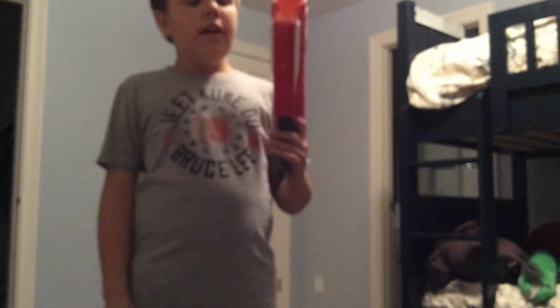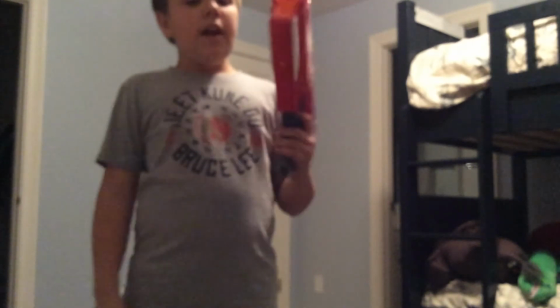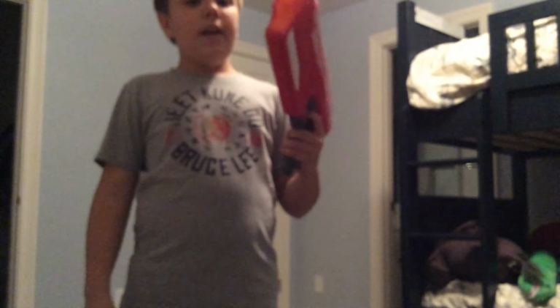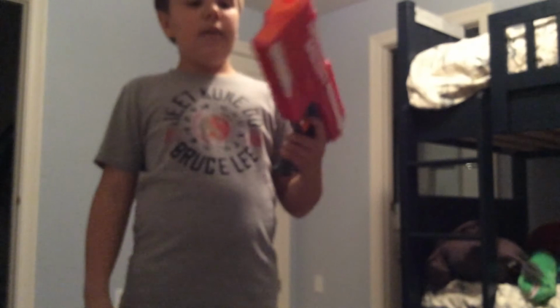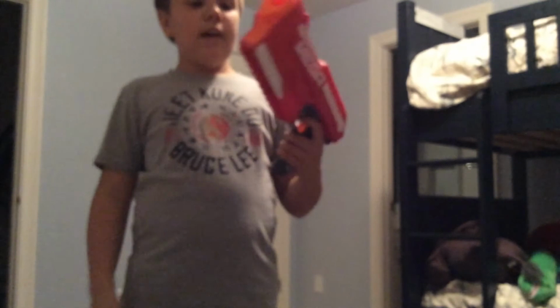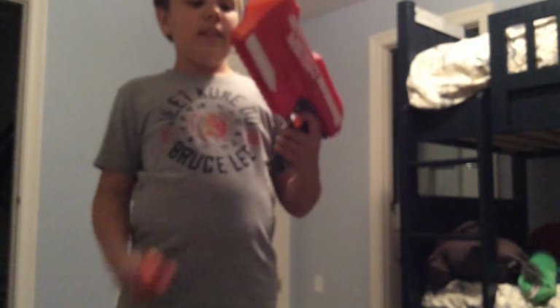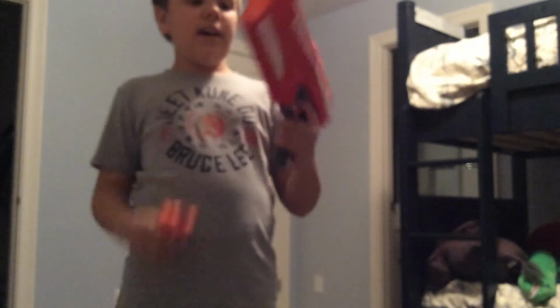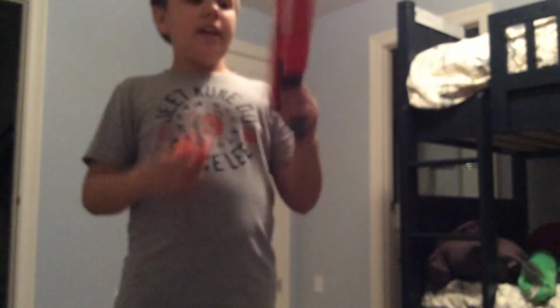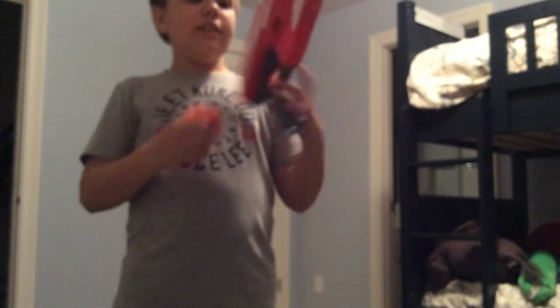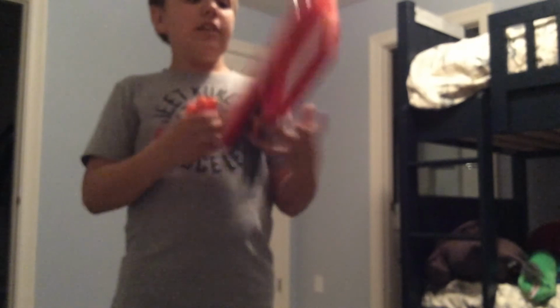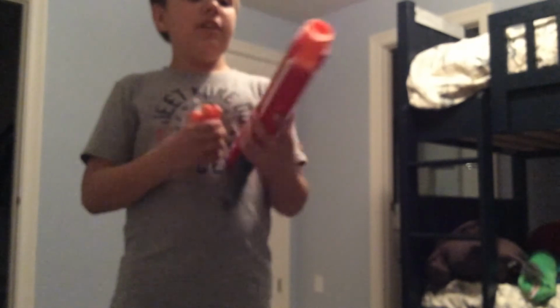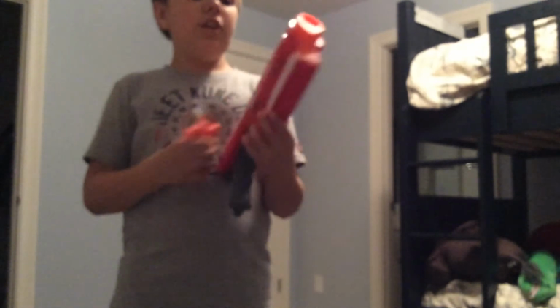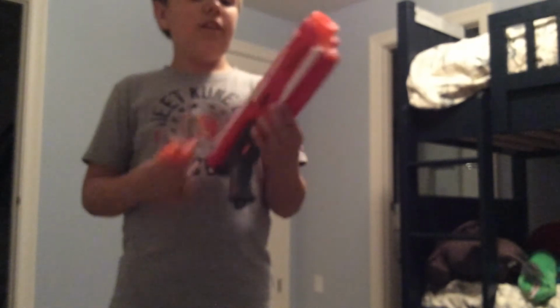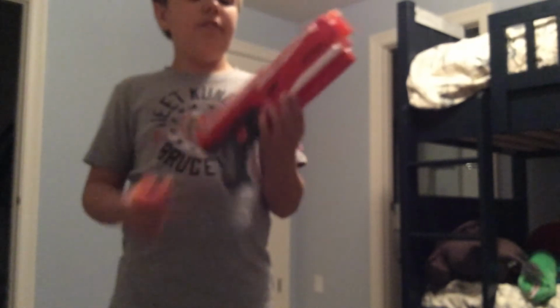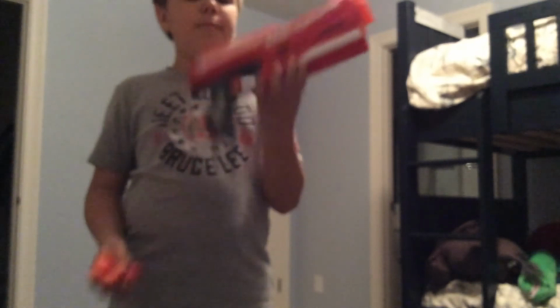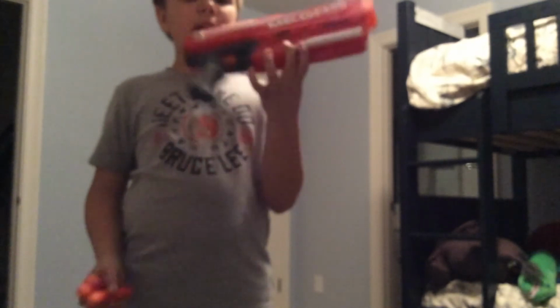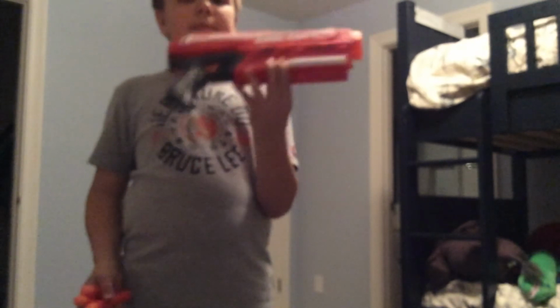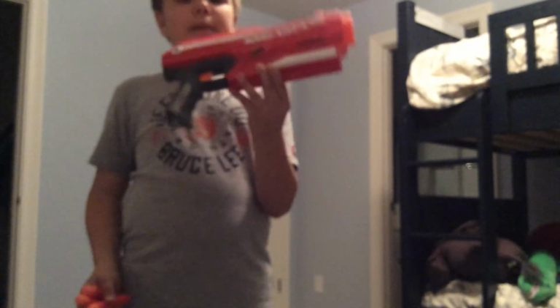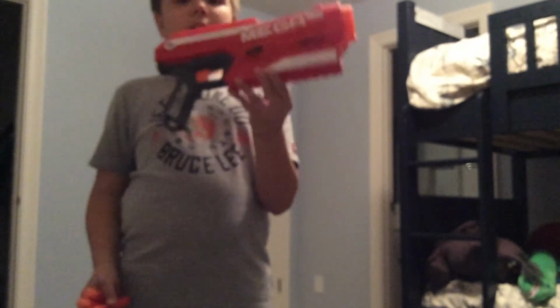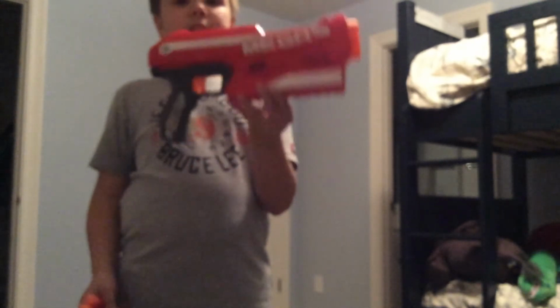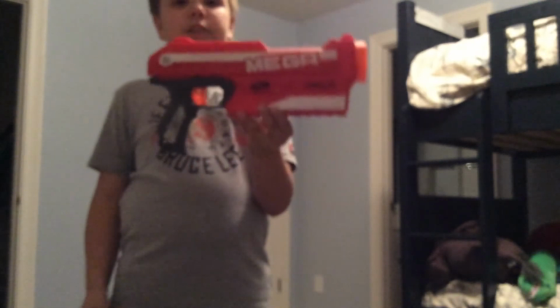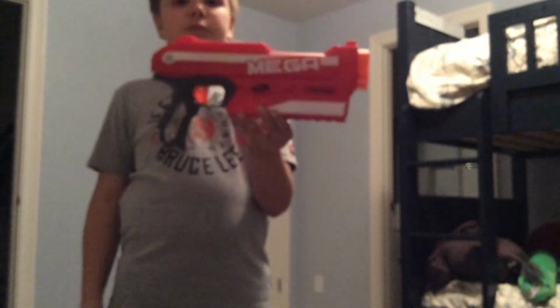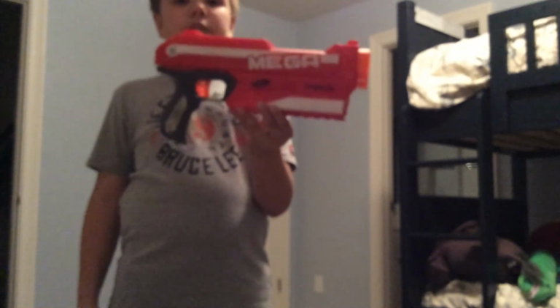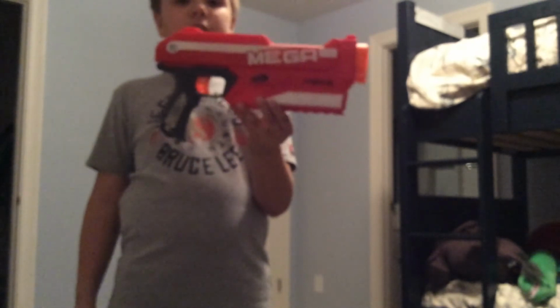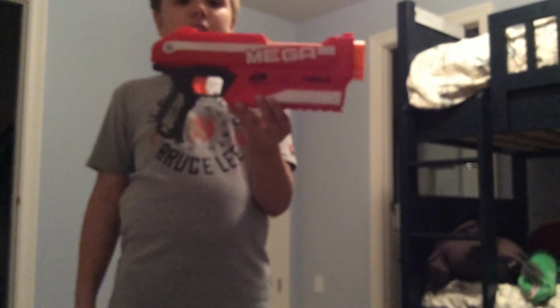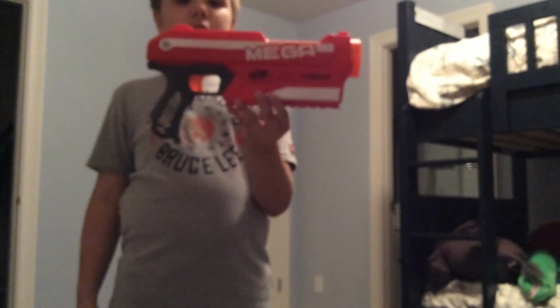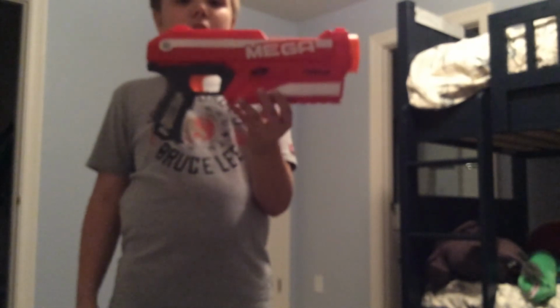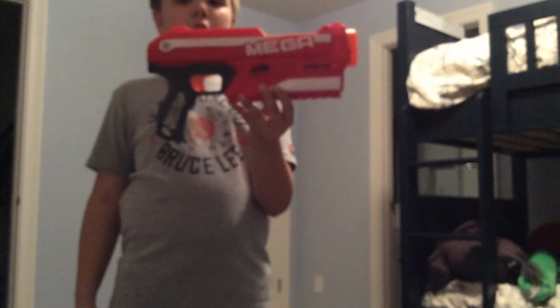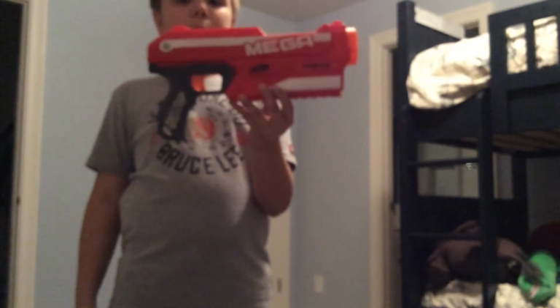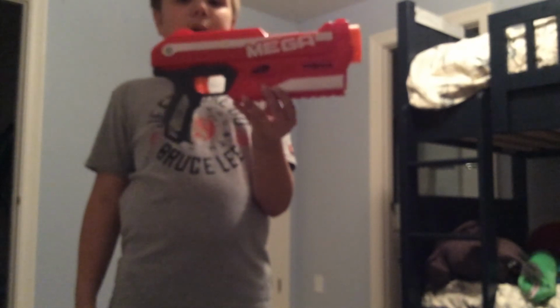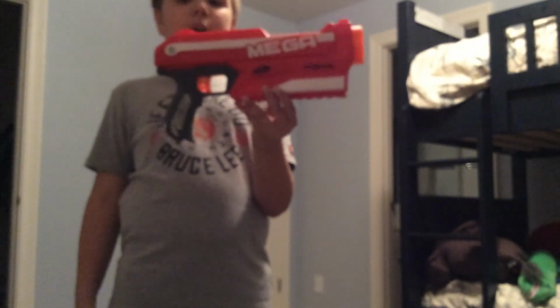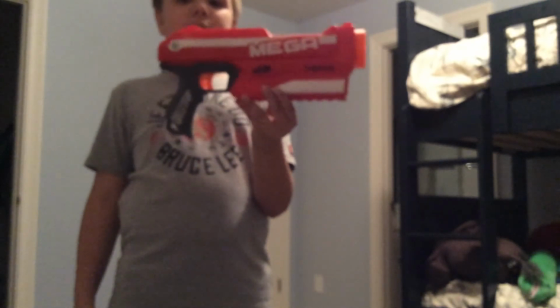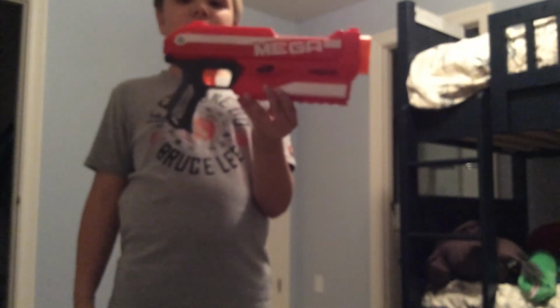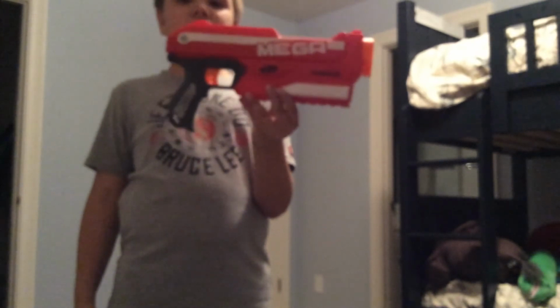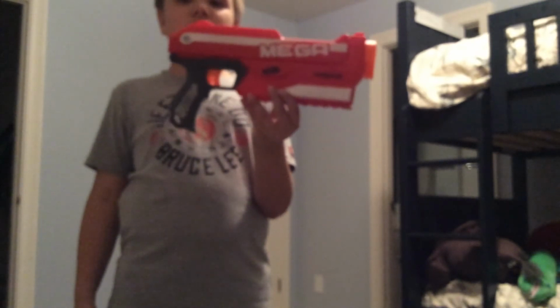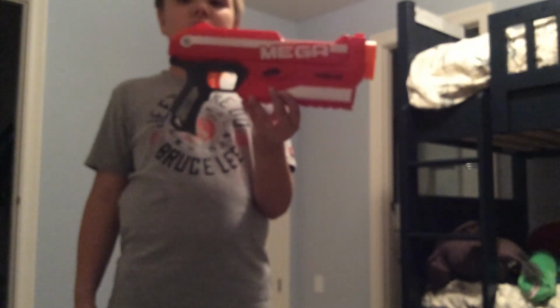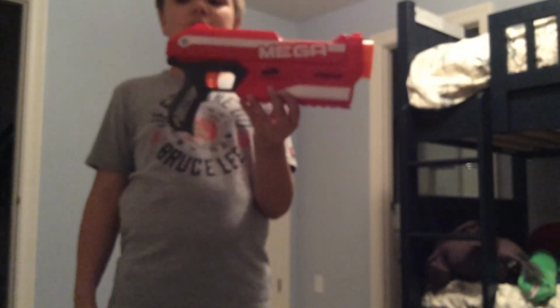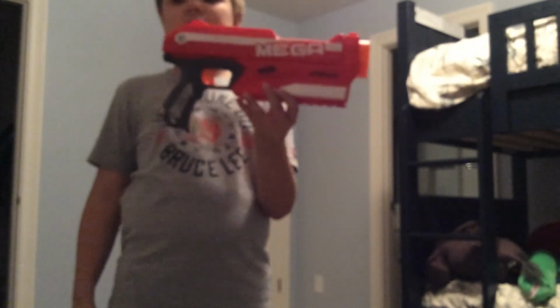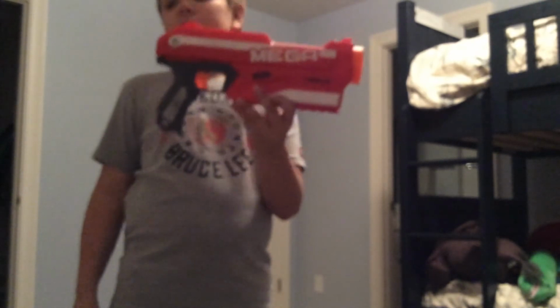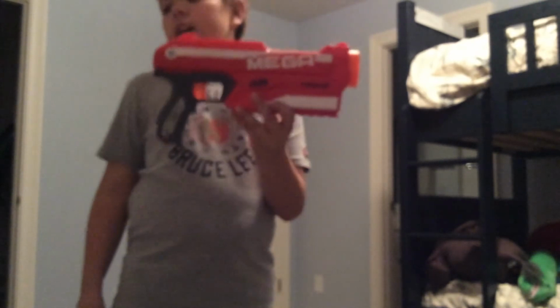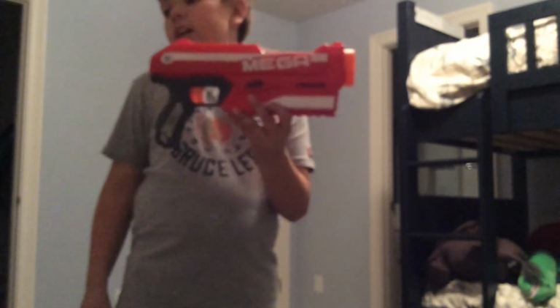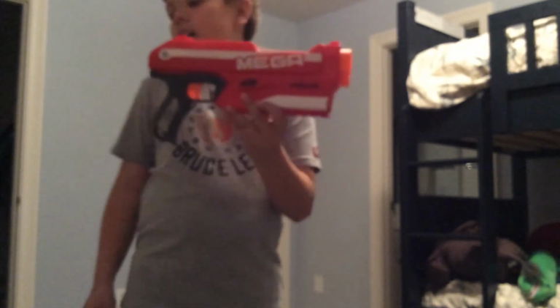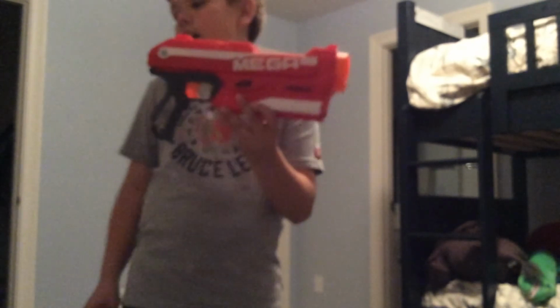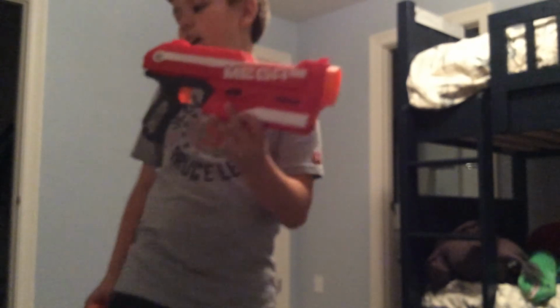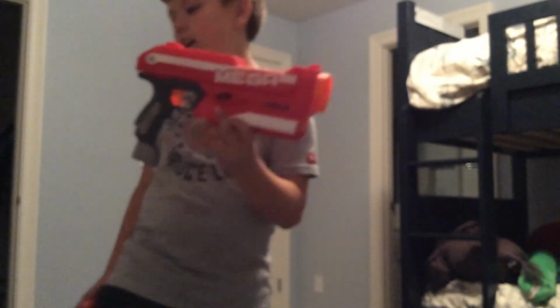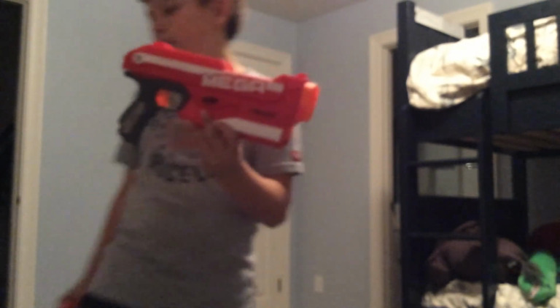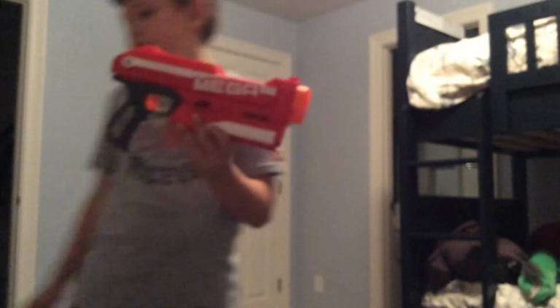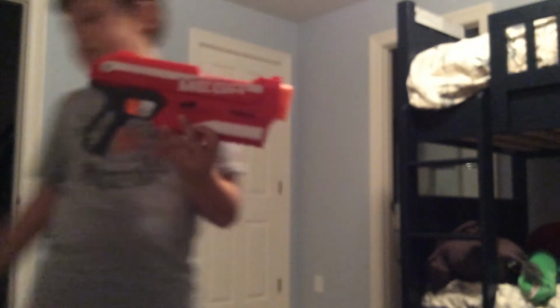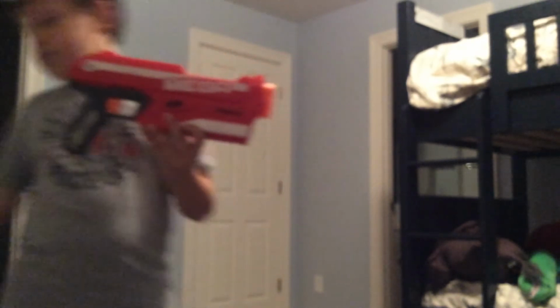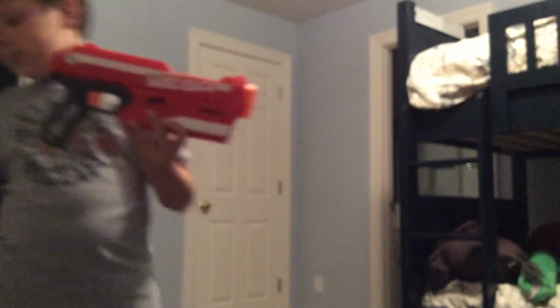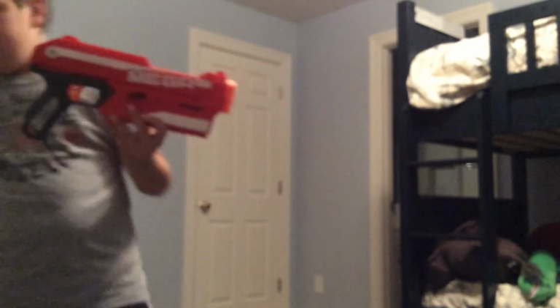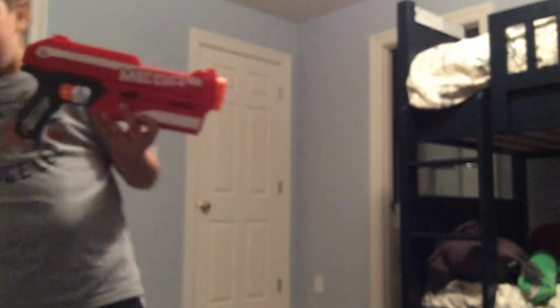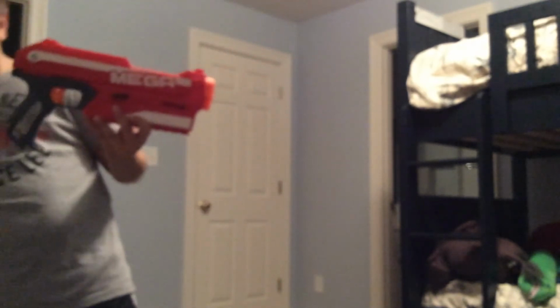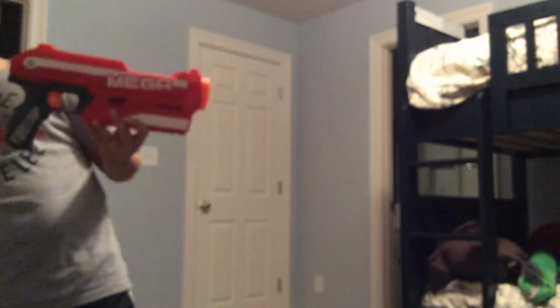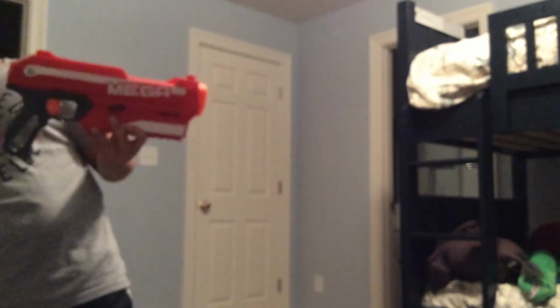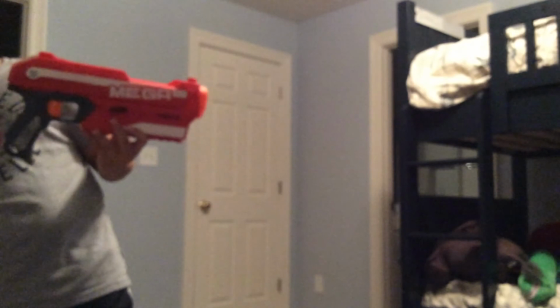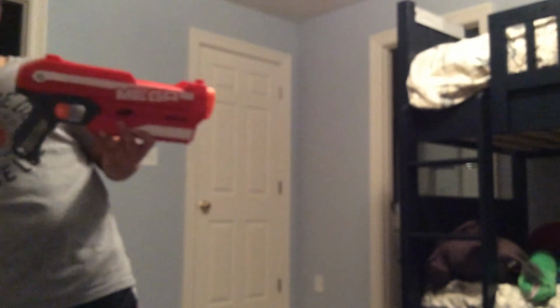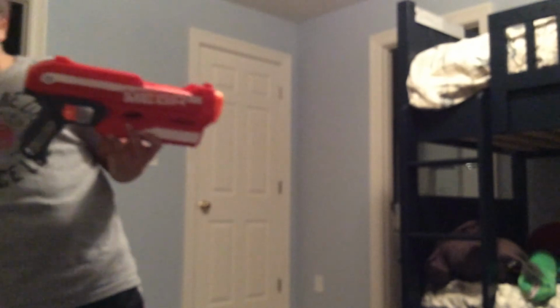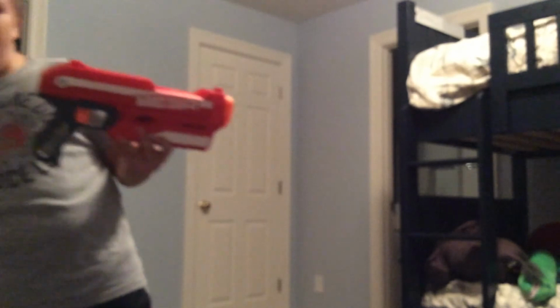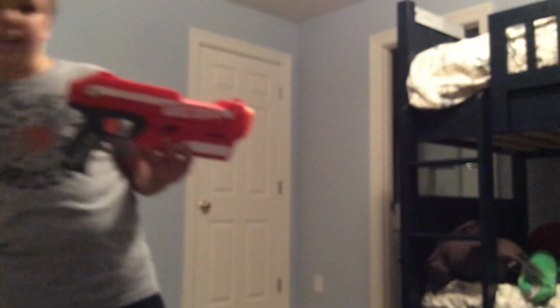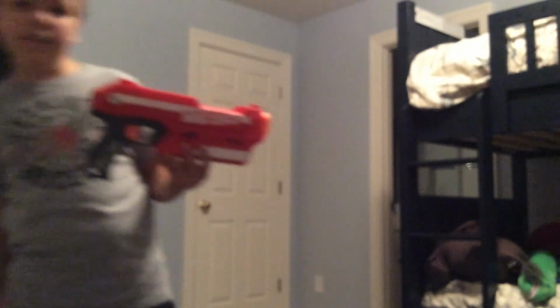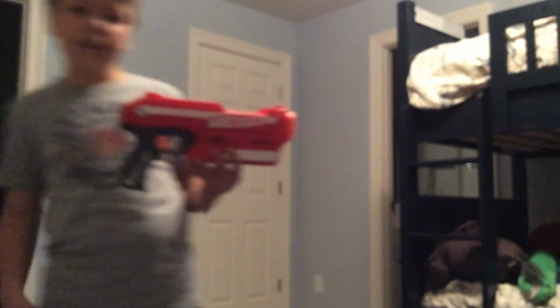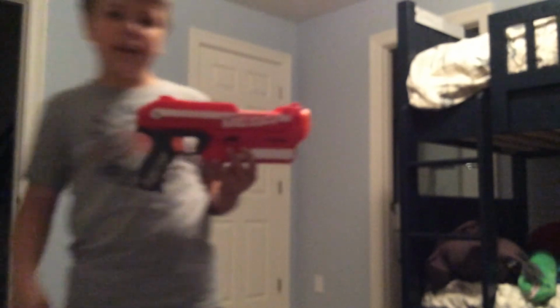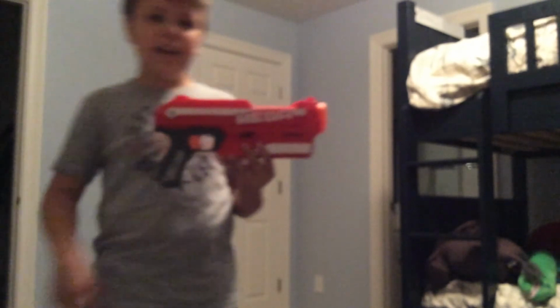Anyway, that is the Nerf Mega Madness review. Hope you guys enjoyed it, and buy it today.